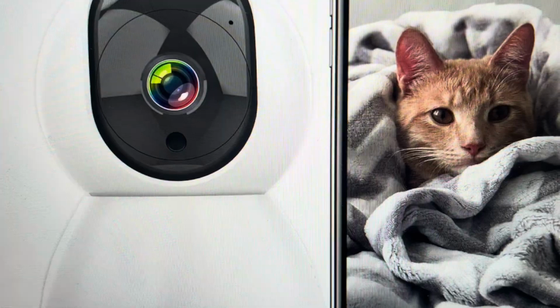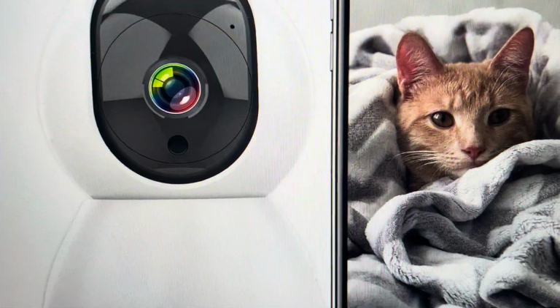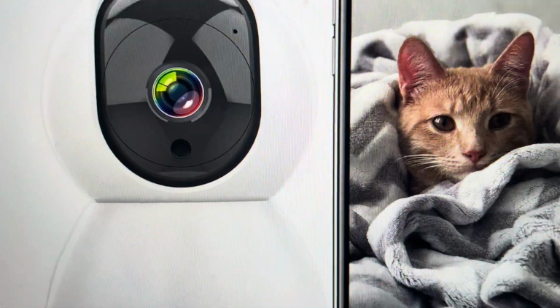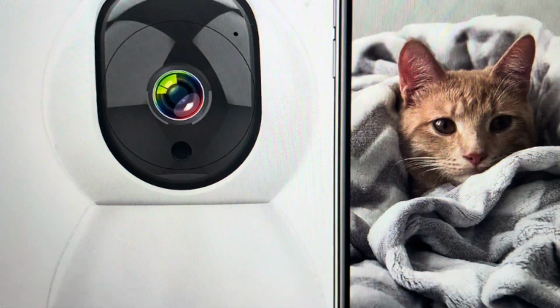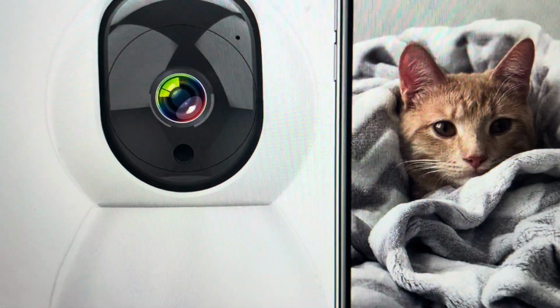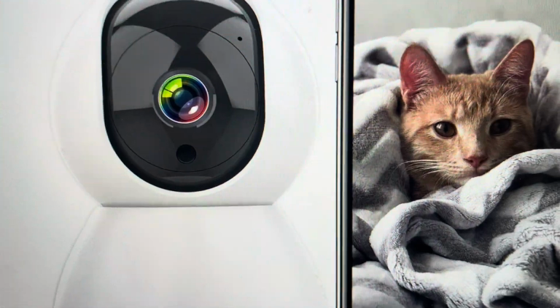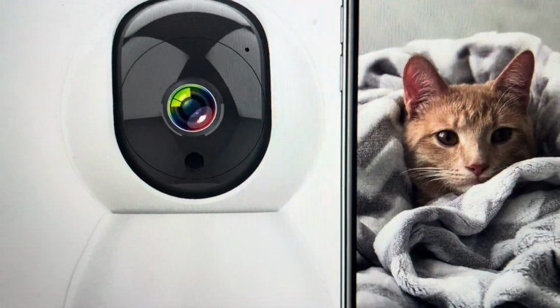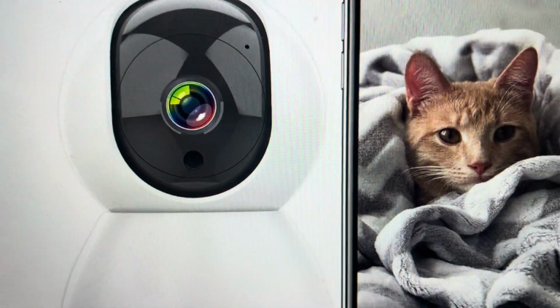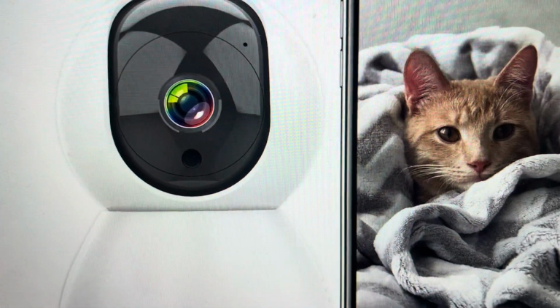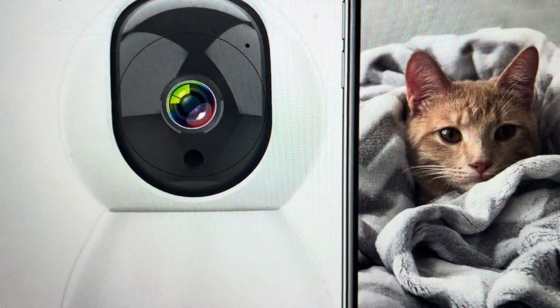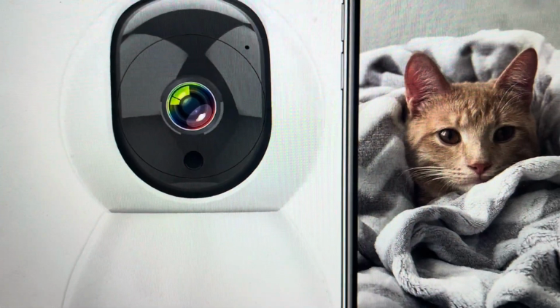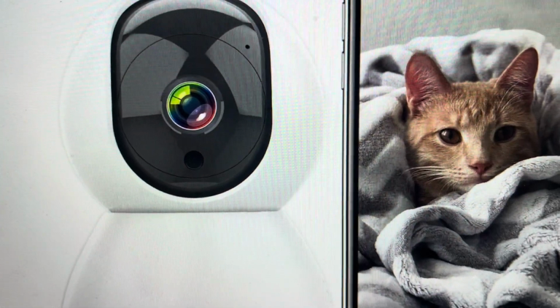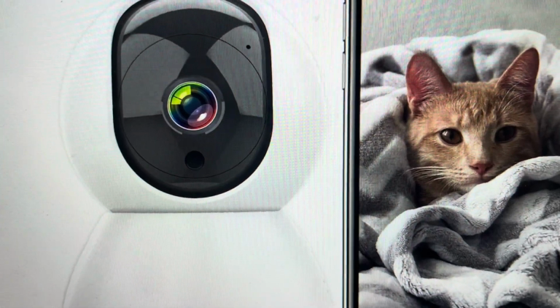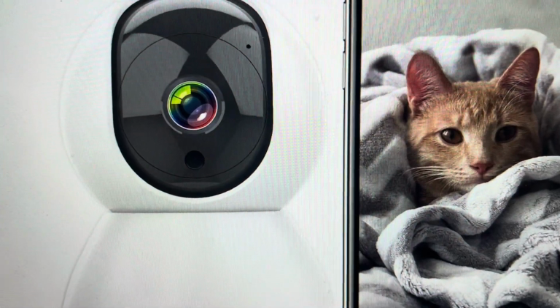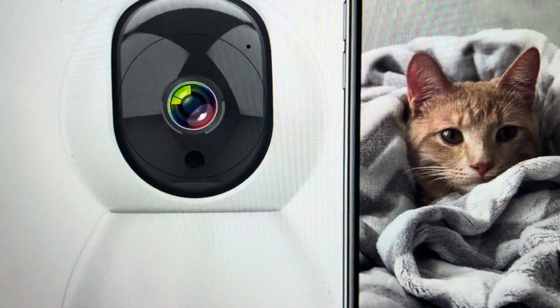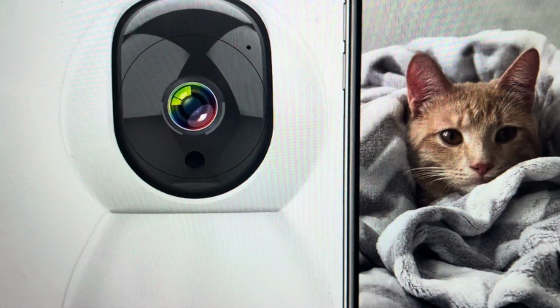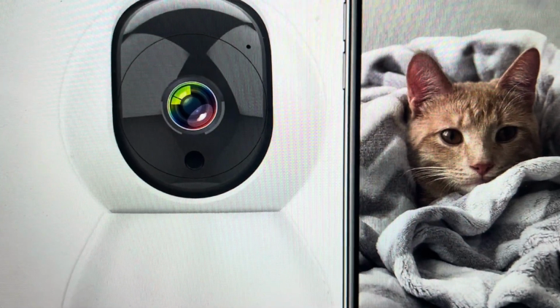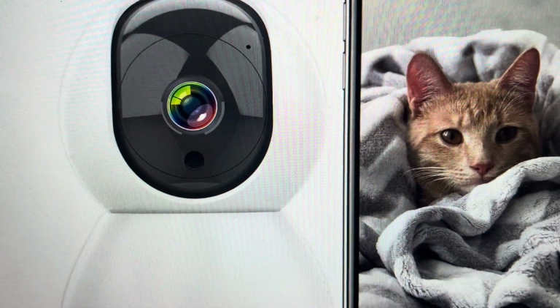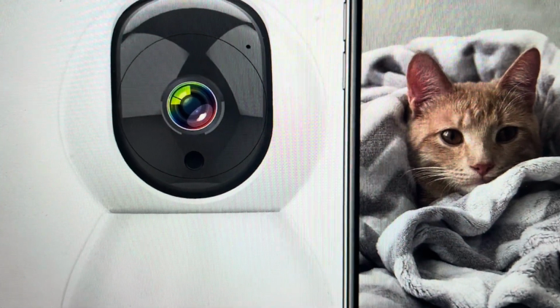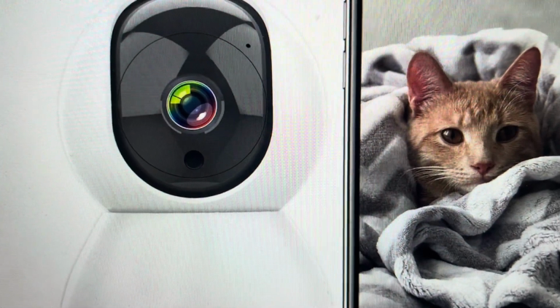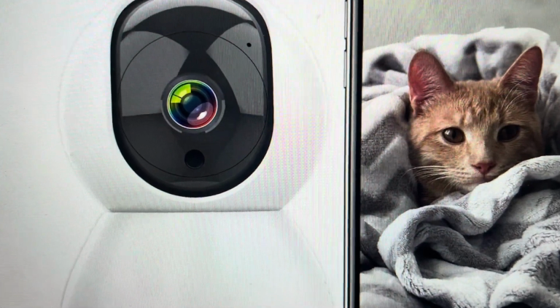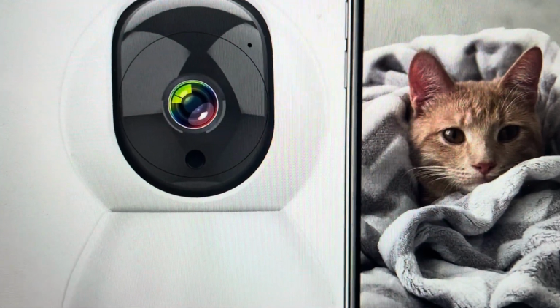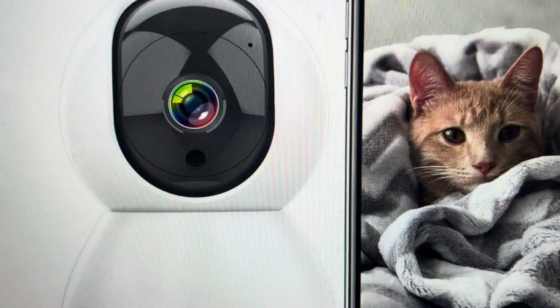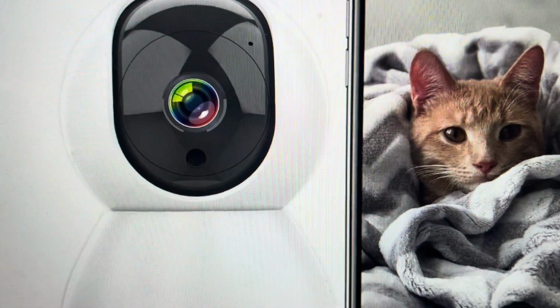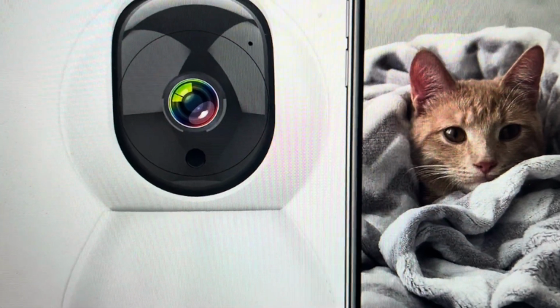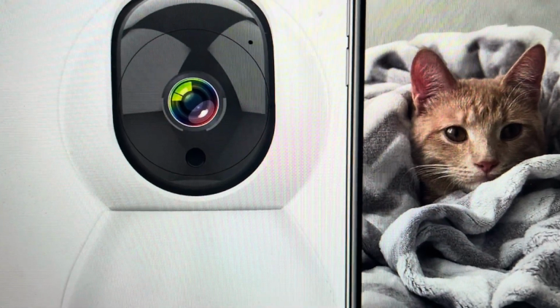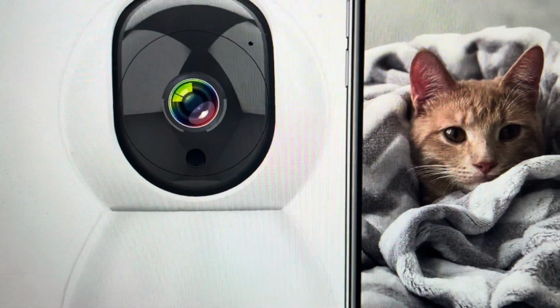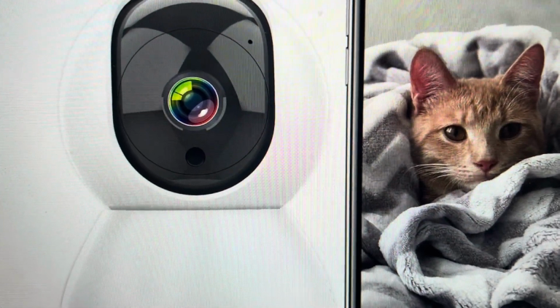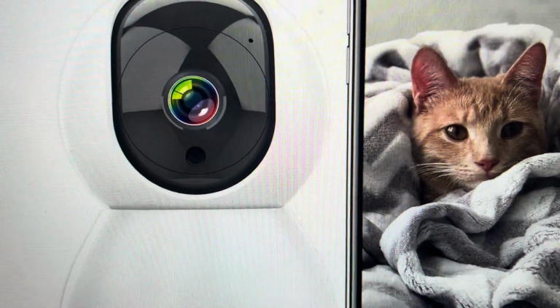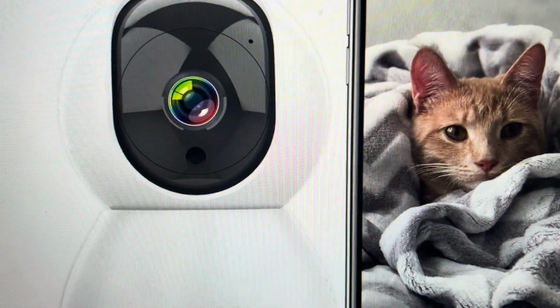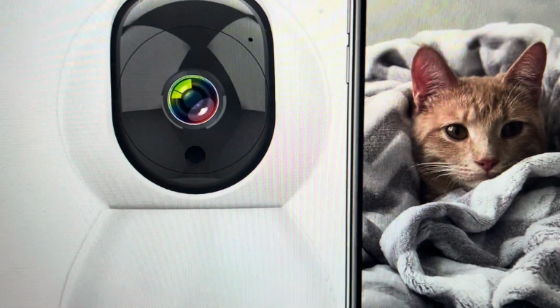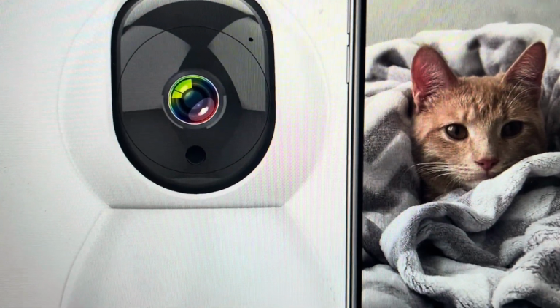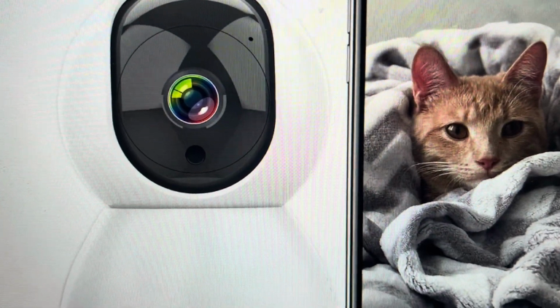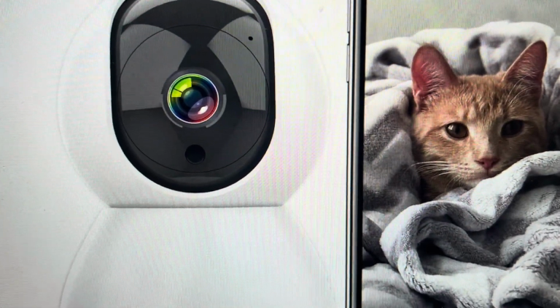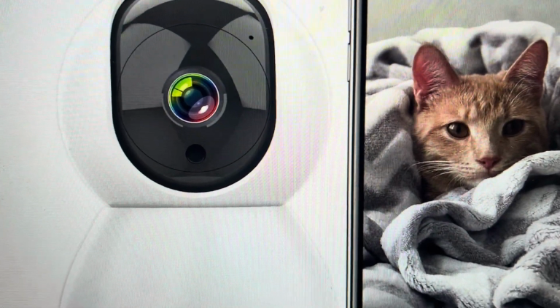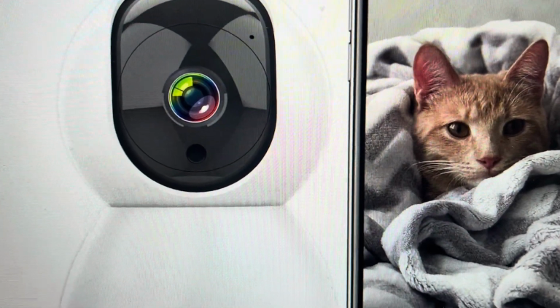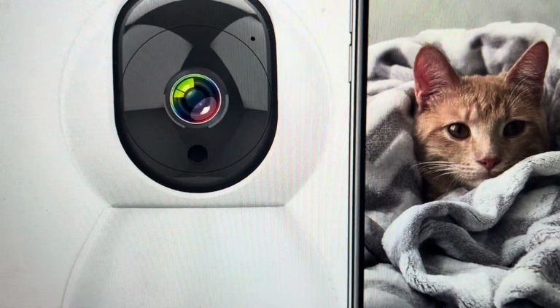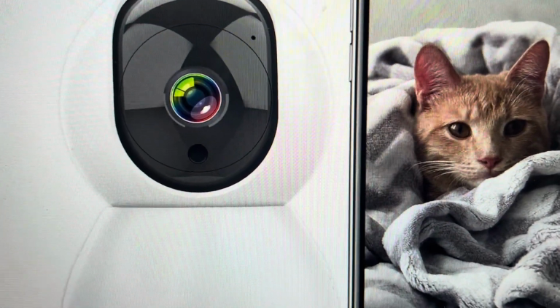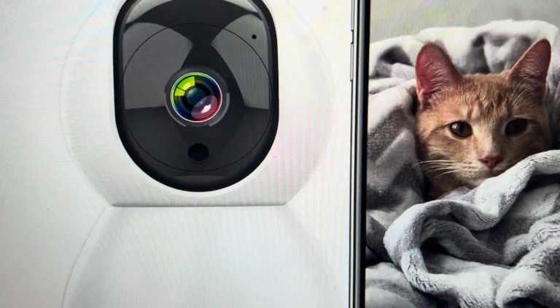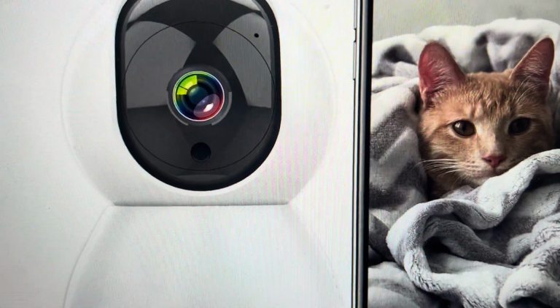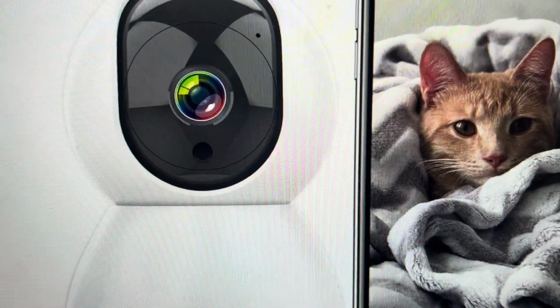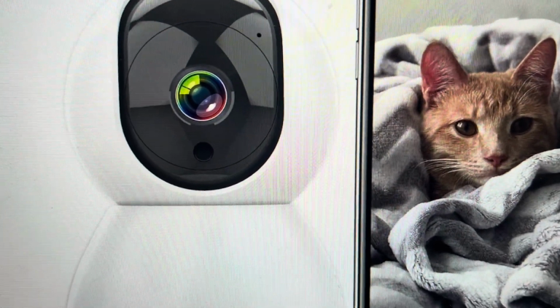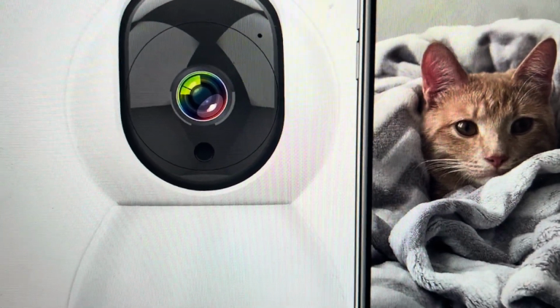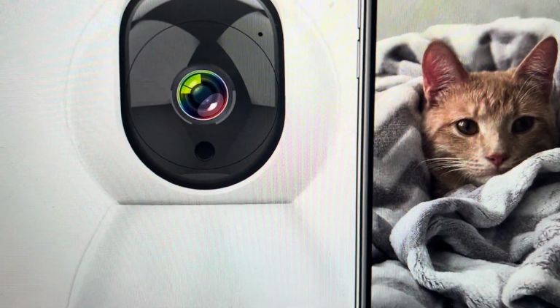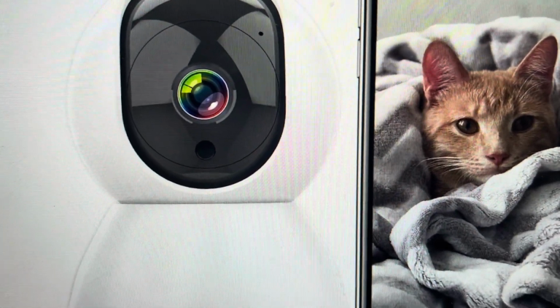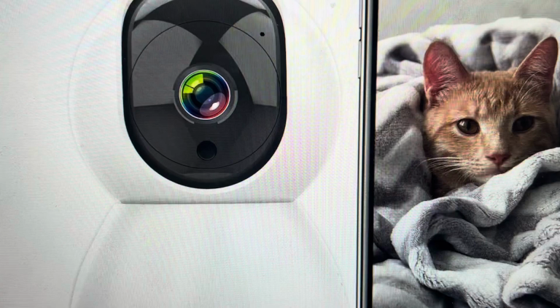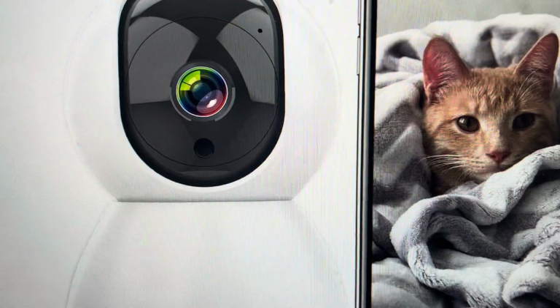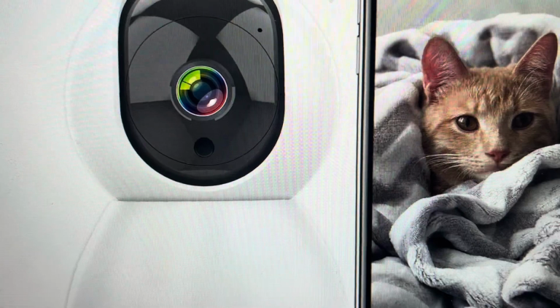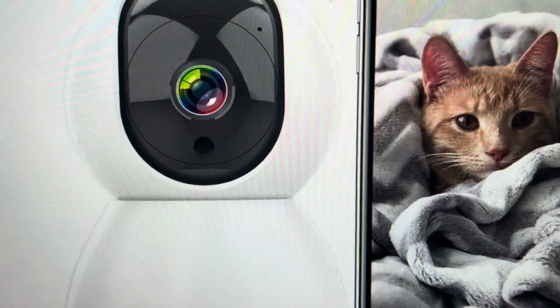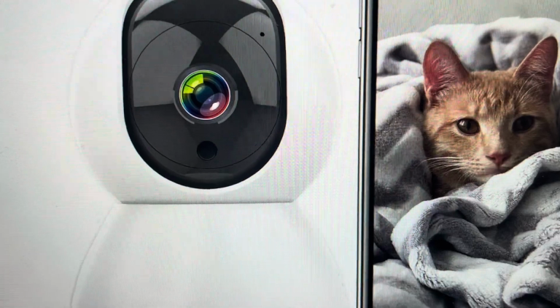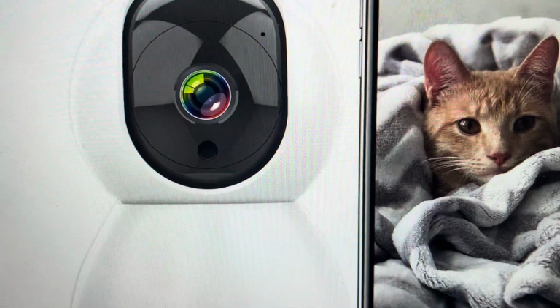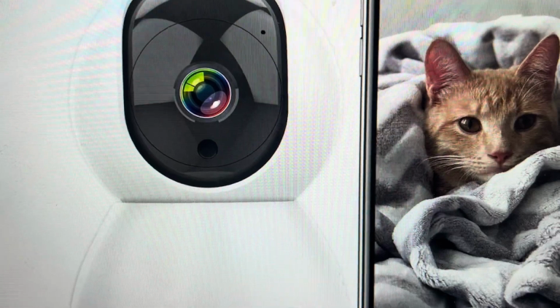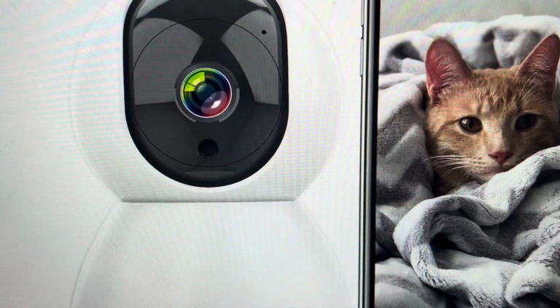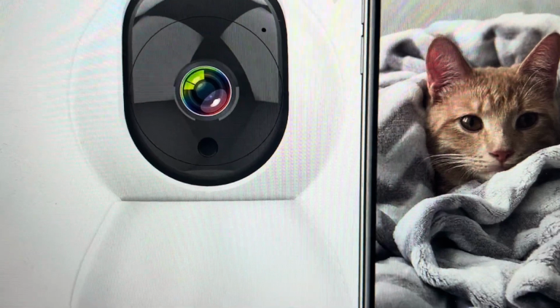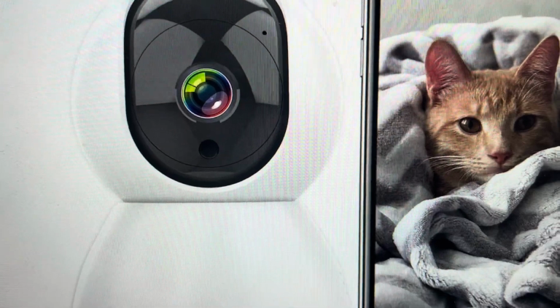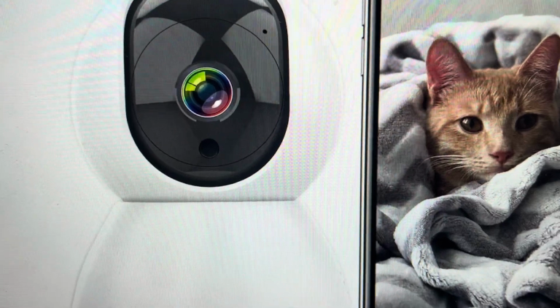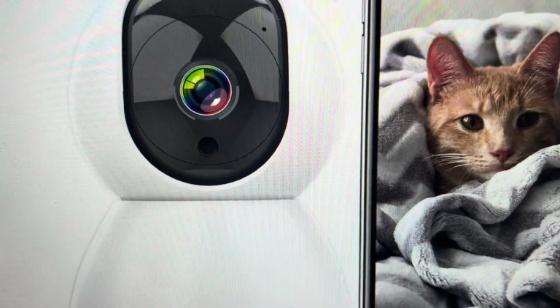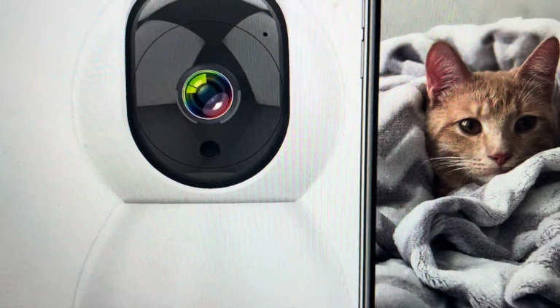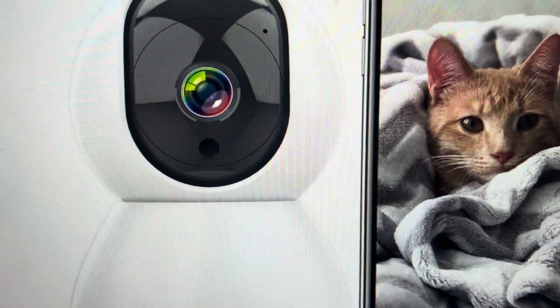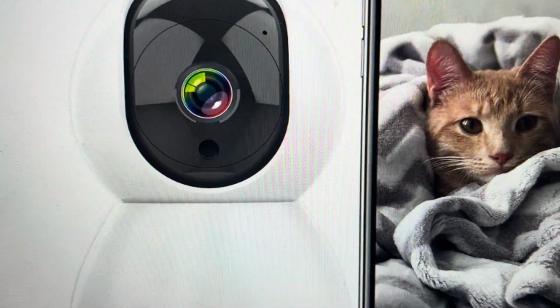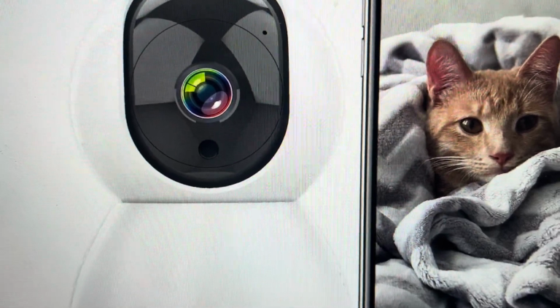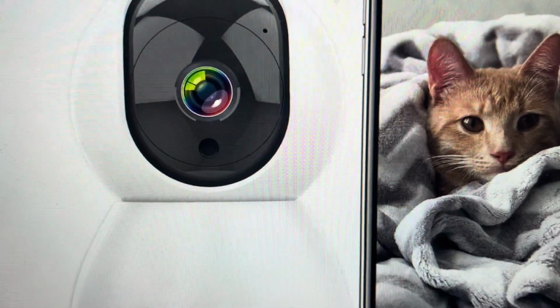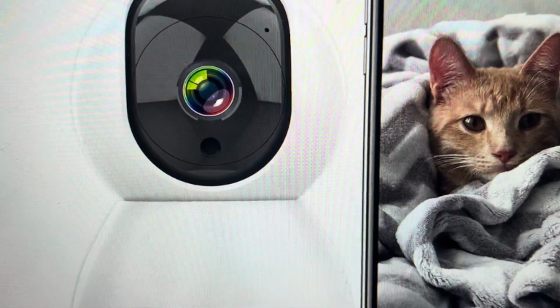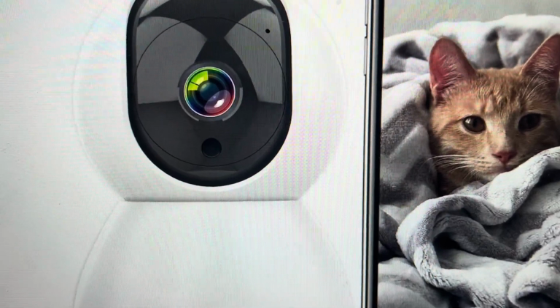Hey everybody, this is a quick video in case you have an Antella 1080p surveillance security camera and you need to do a hard reset on it.